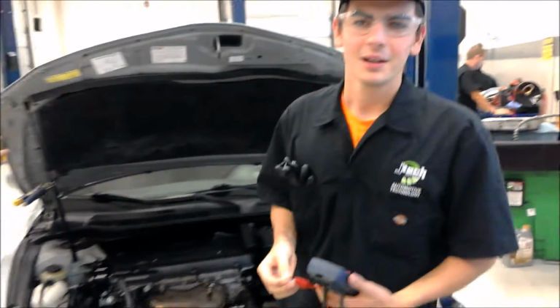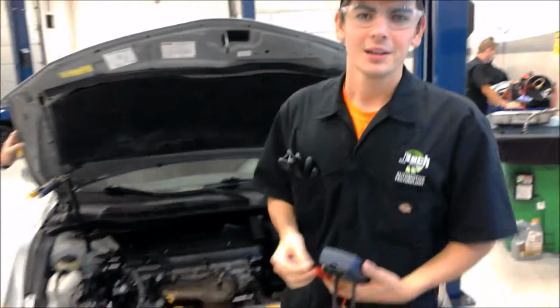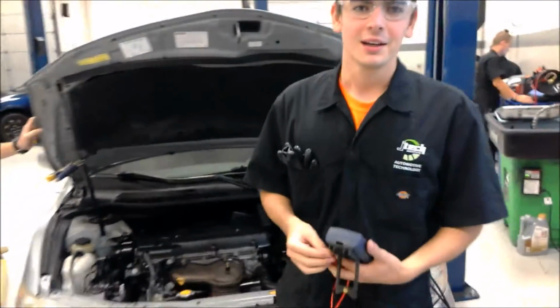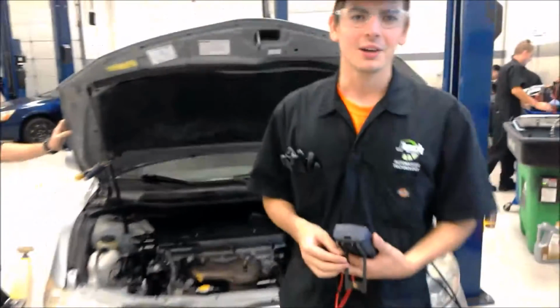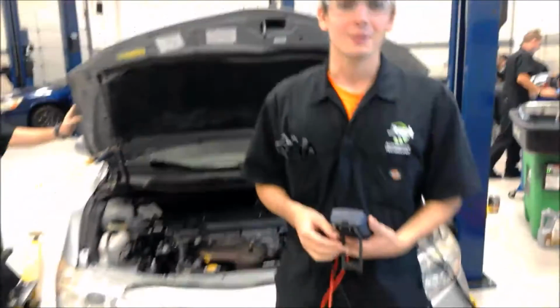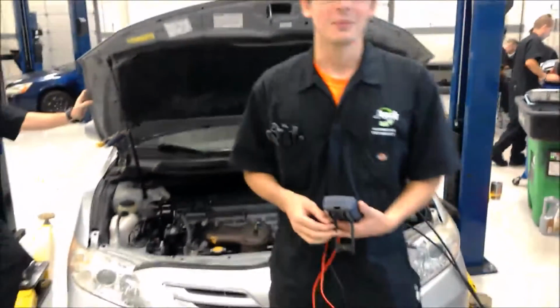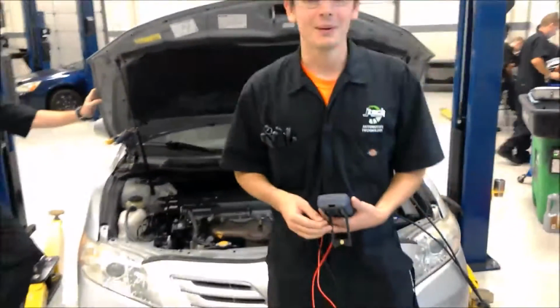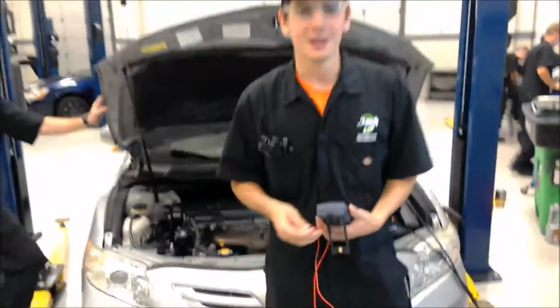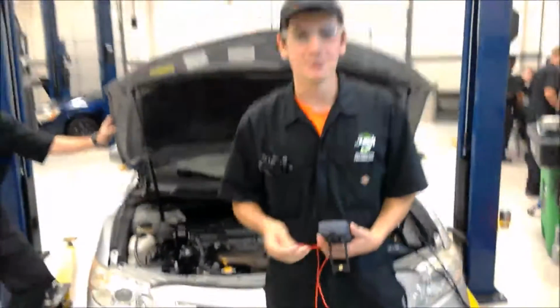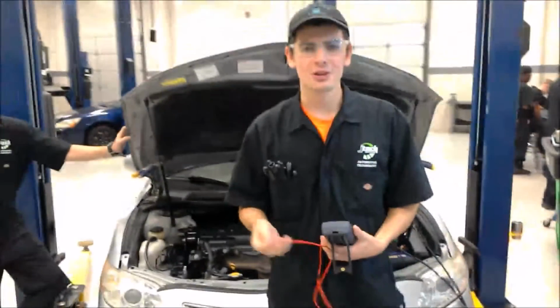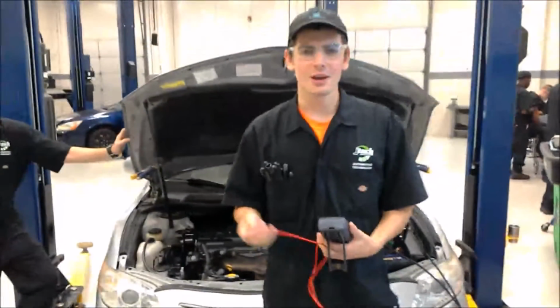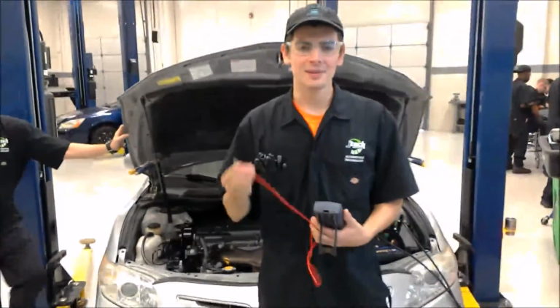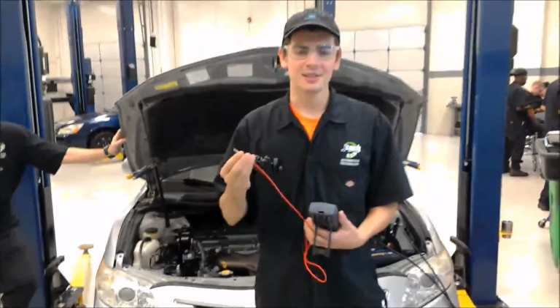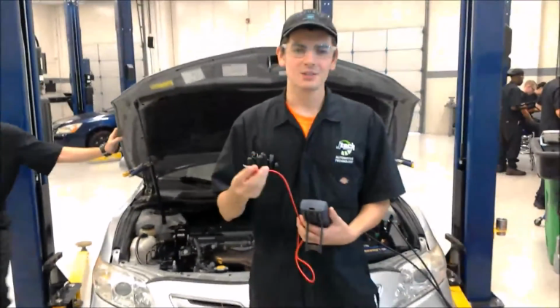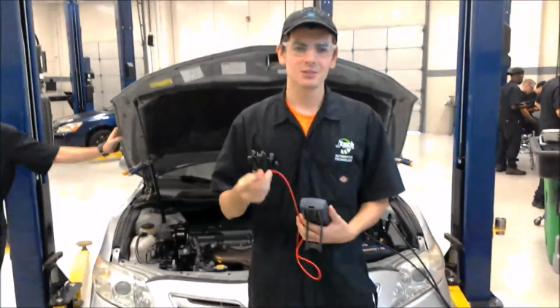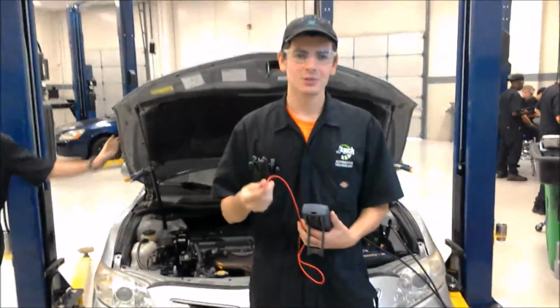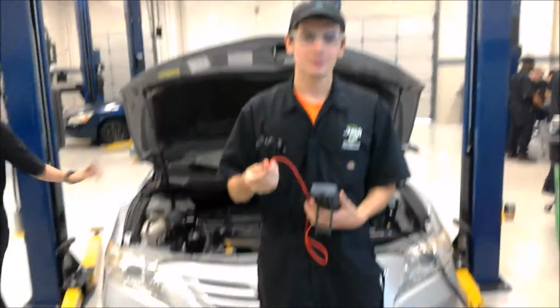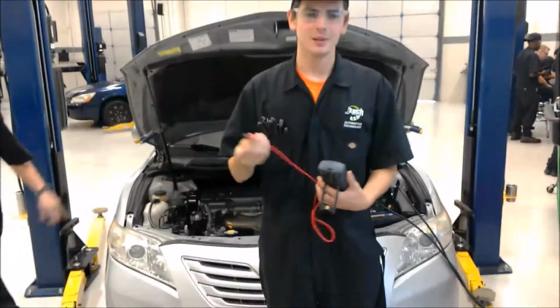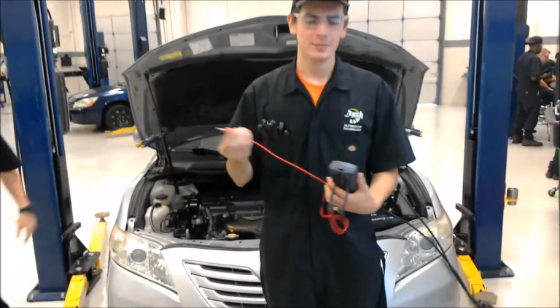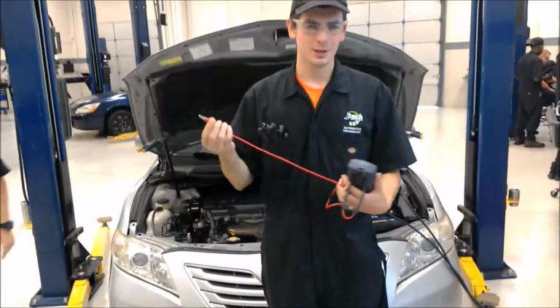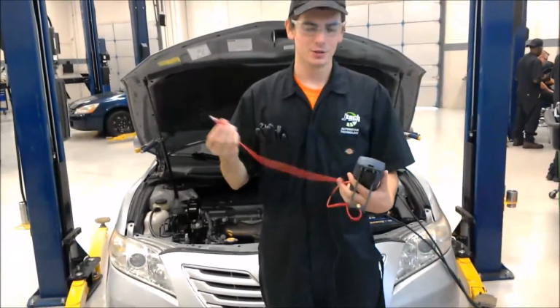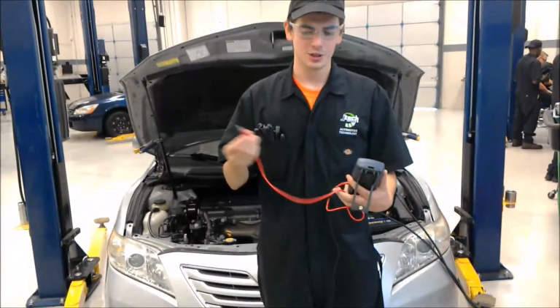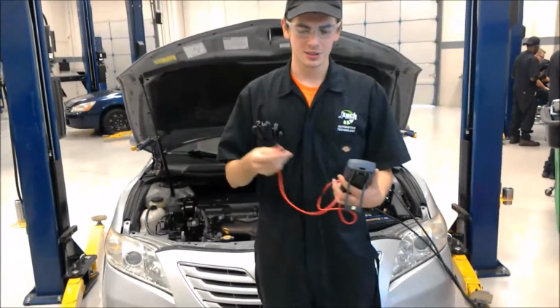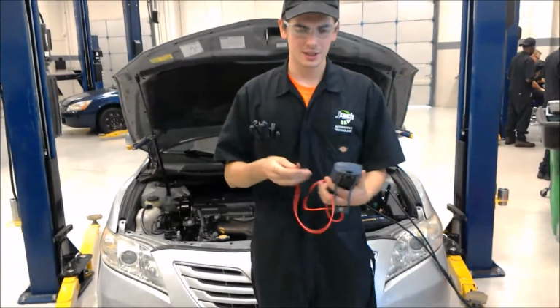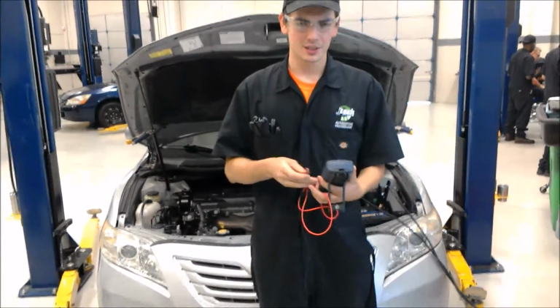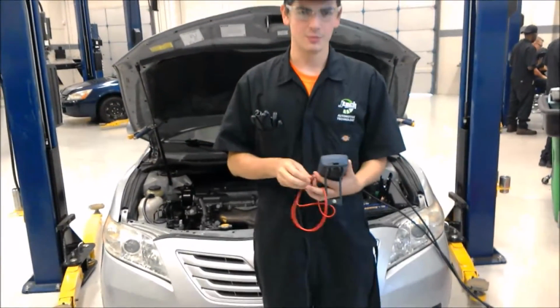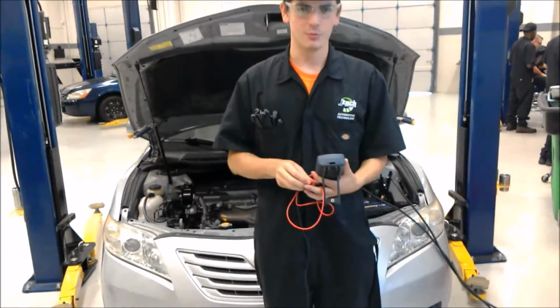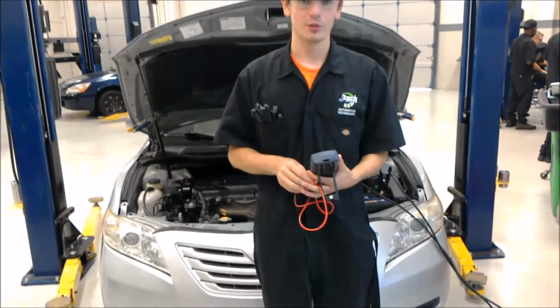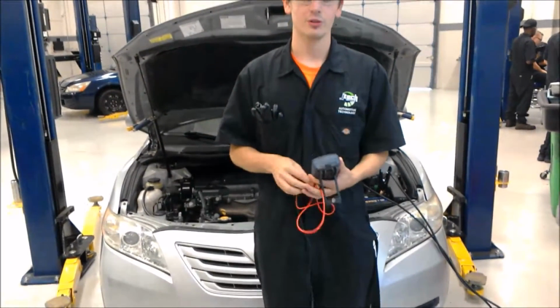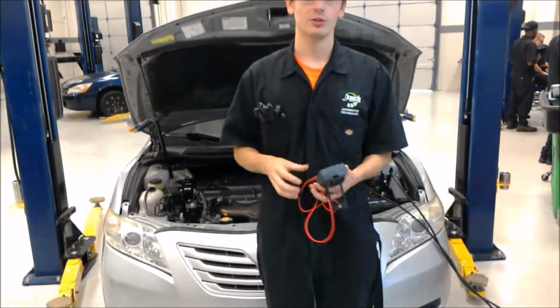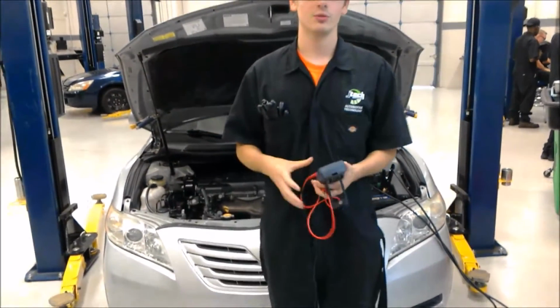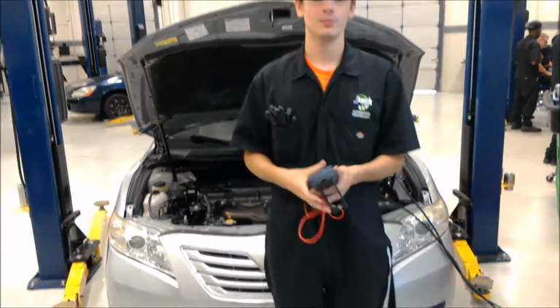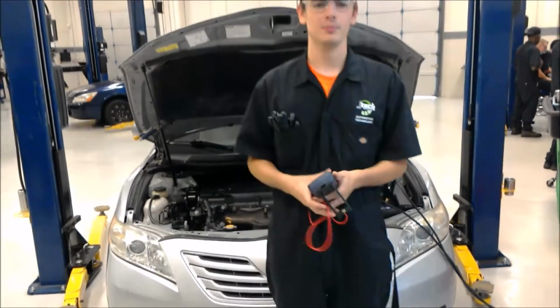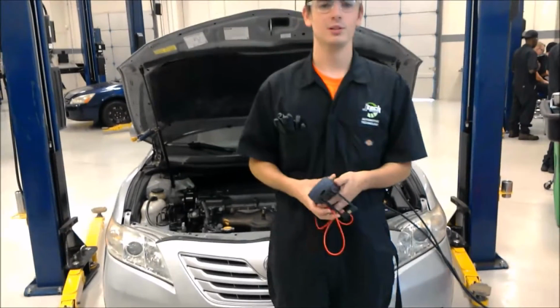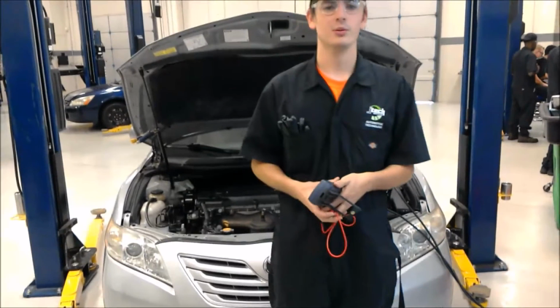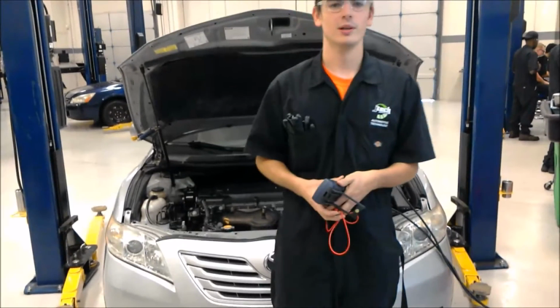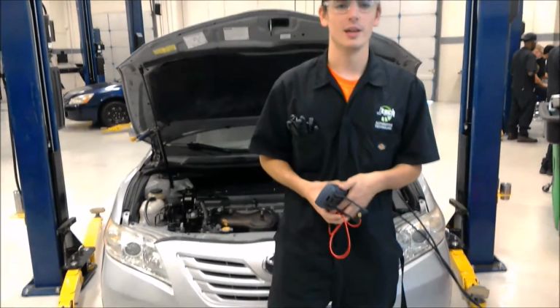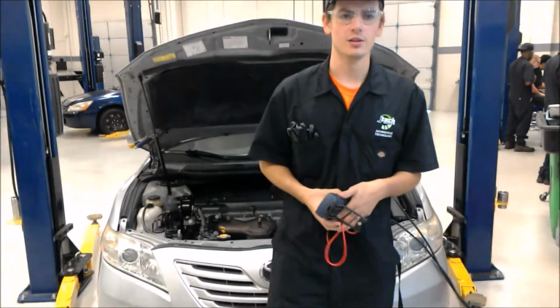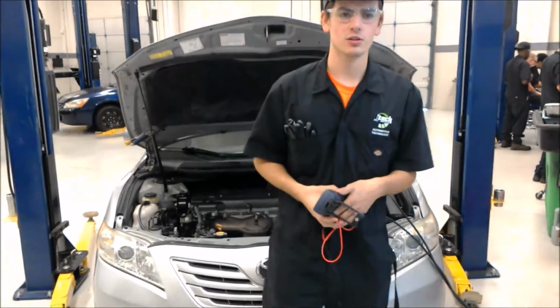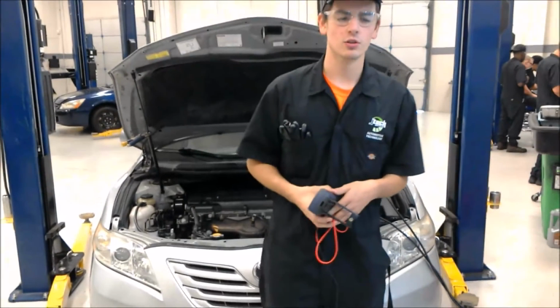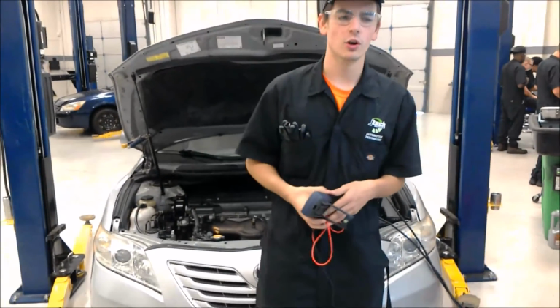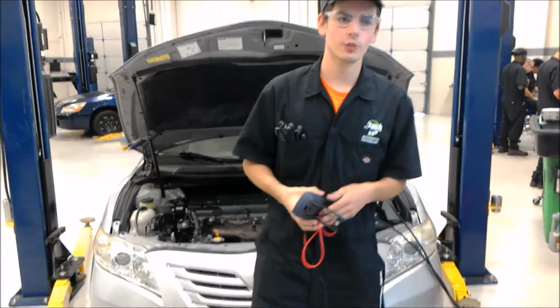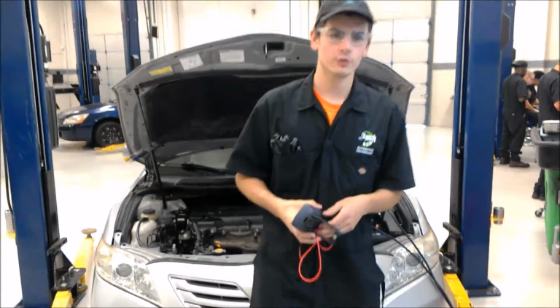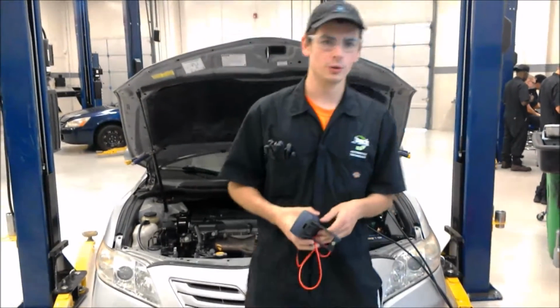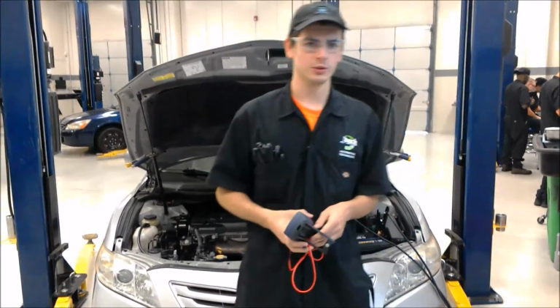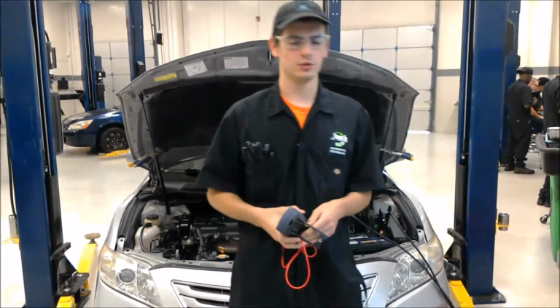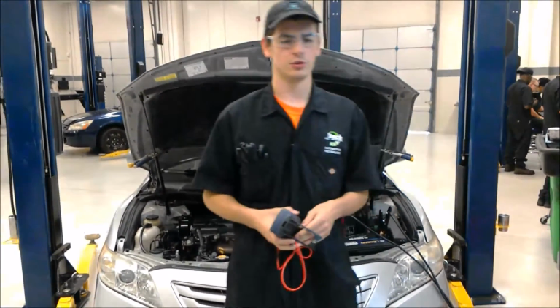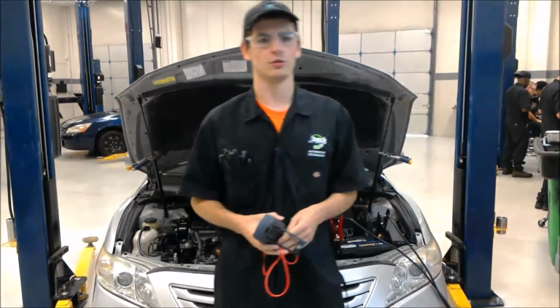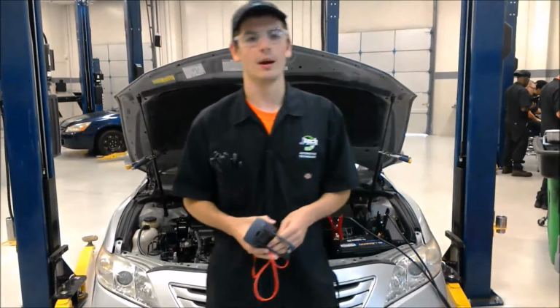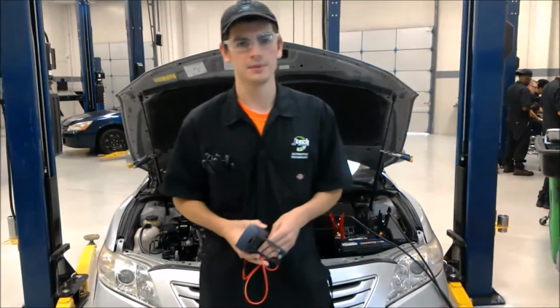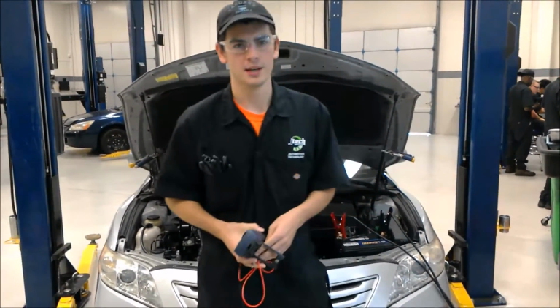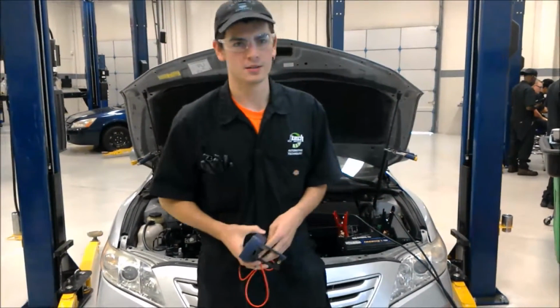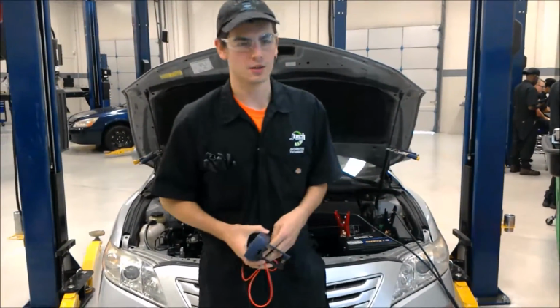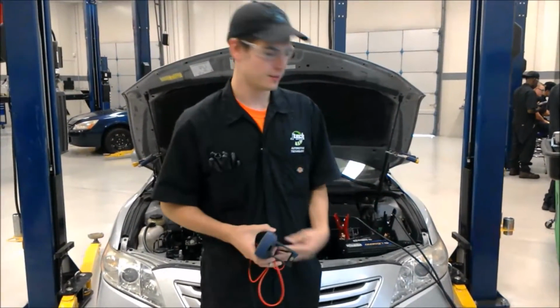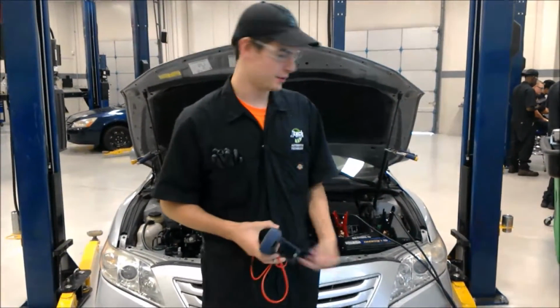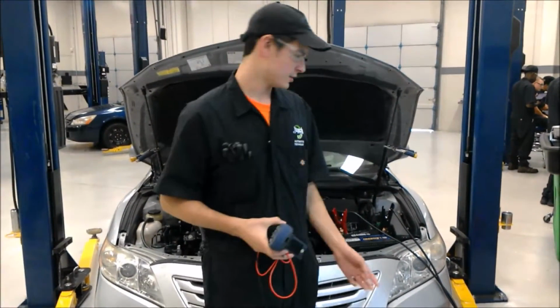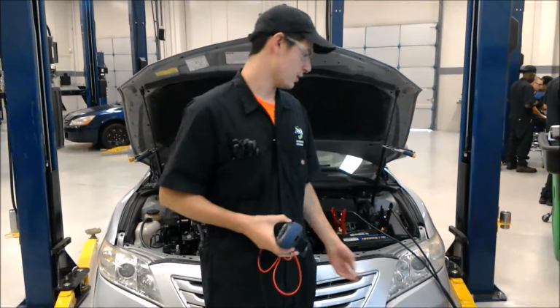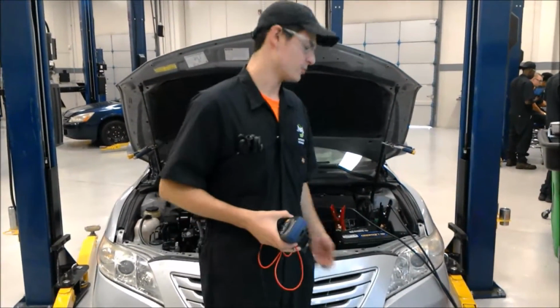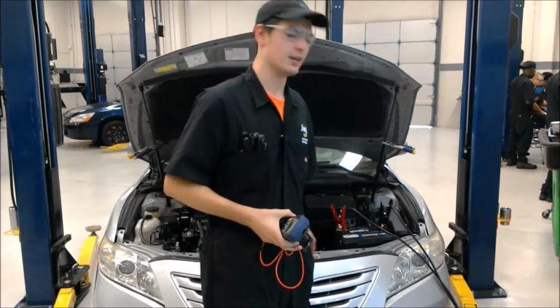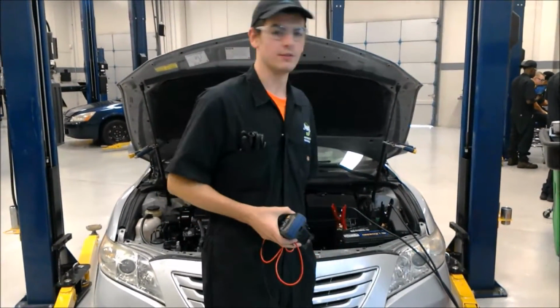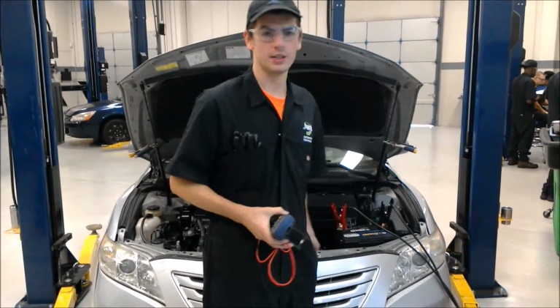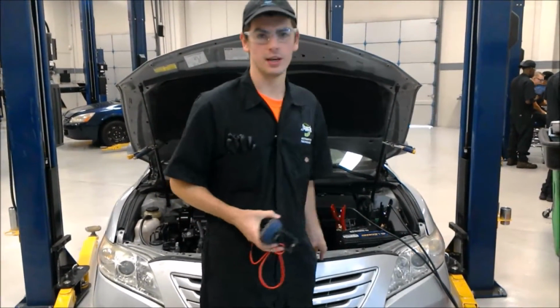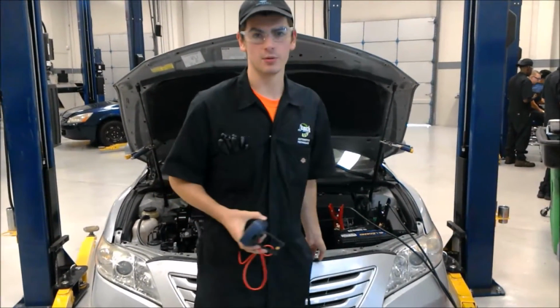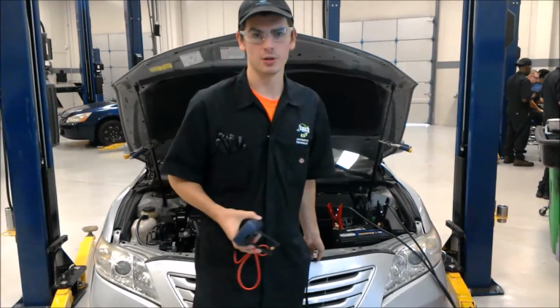Hey there, my name is Jack McKeesler. I'm here at JTEC, and we're going to be doing a starter voltage drop test on this 2007 Camry.